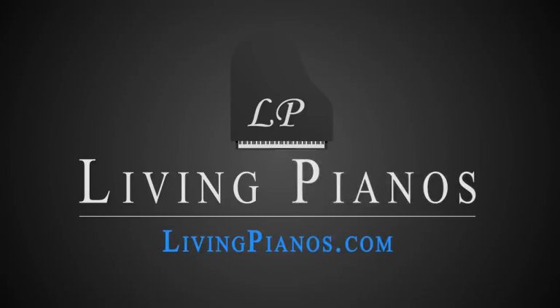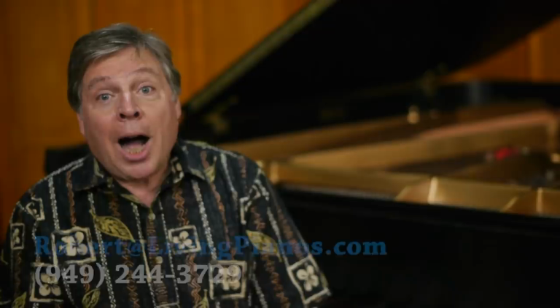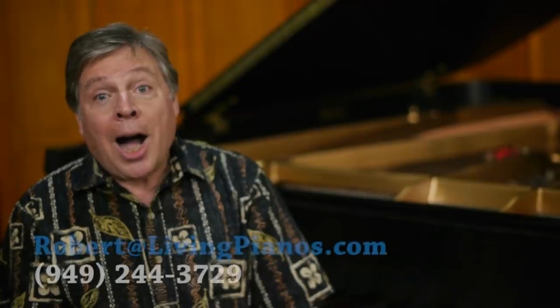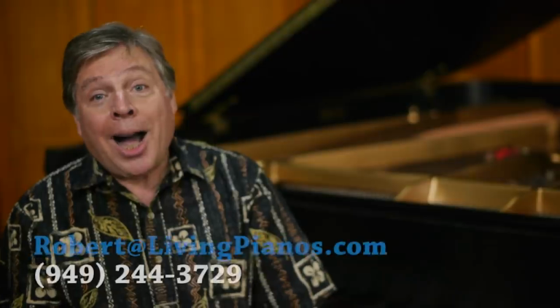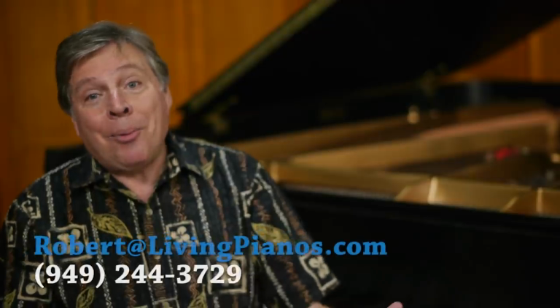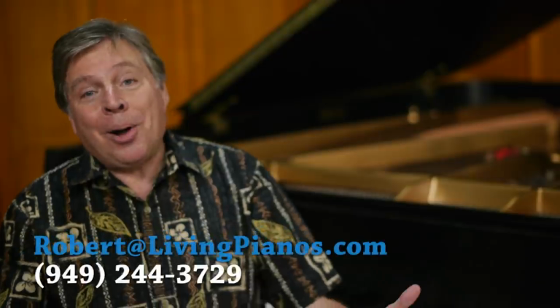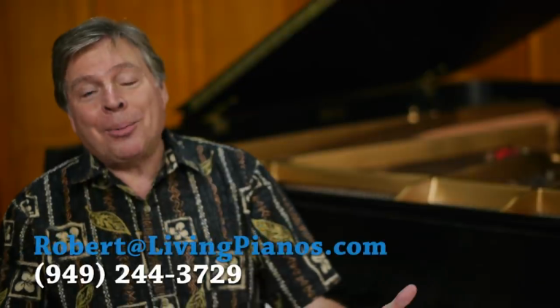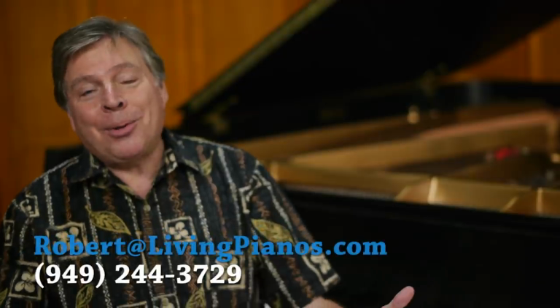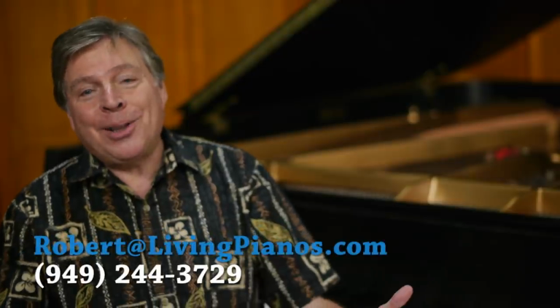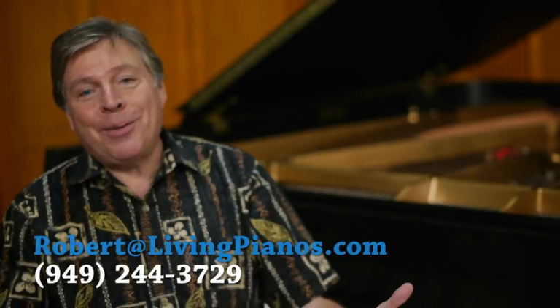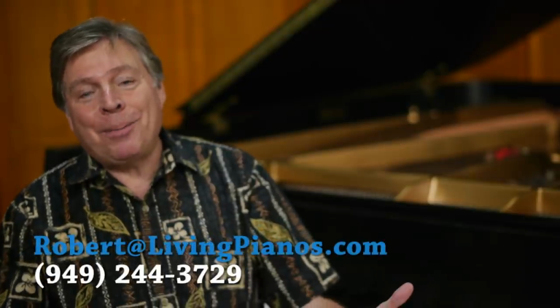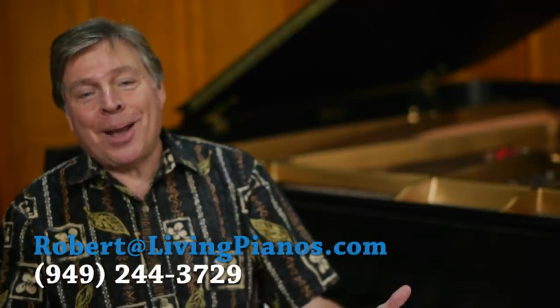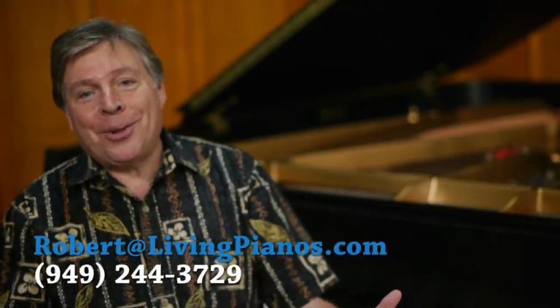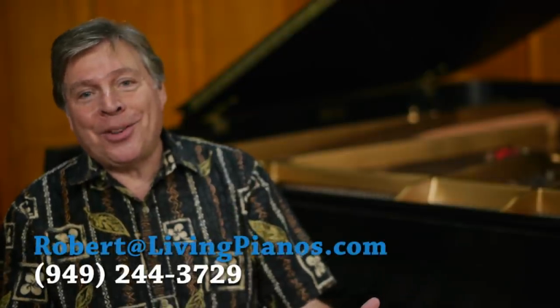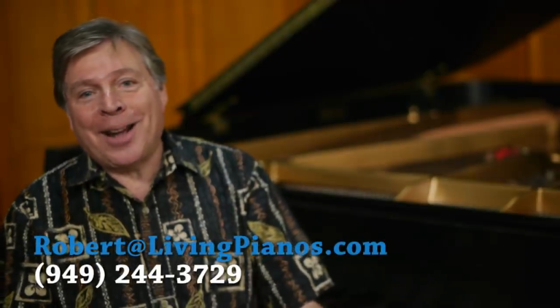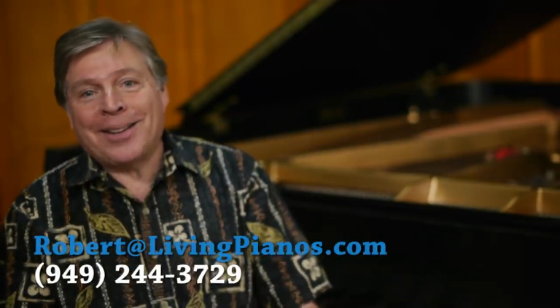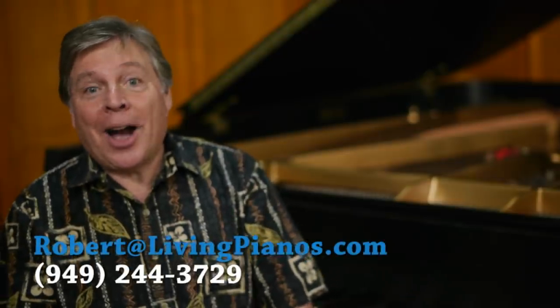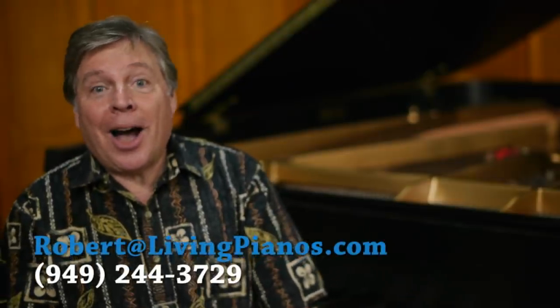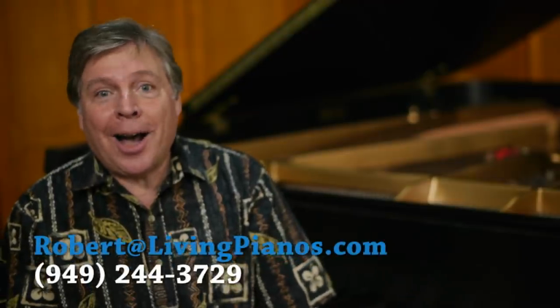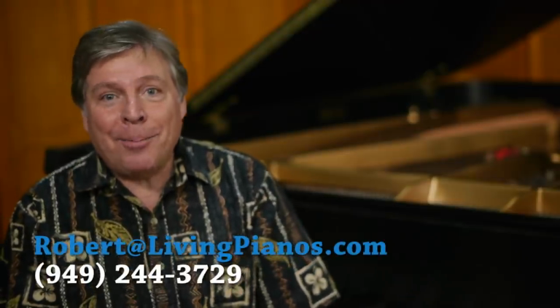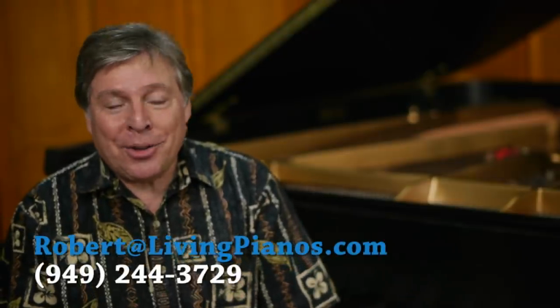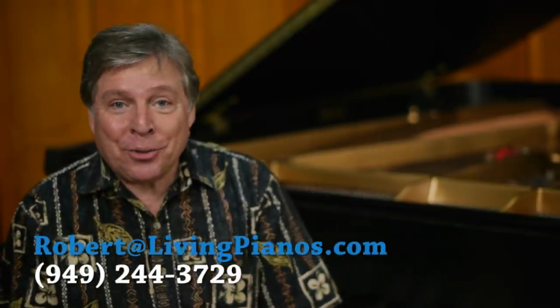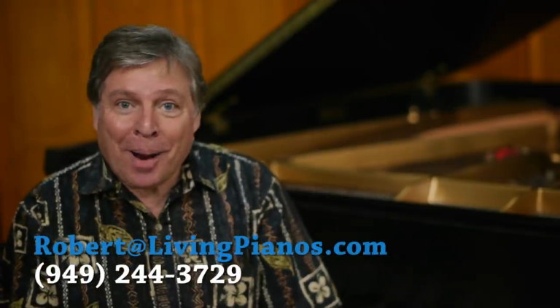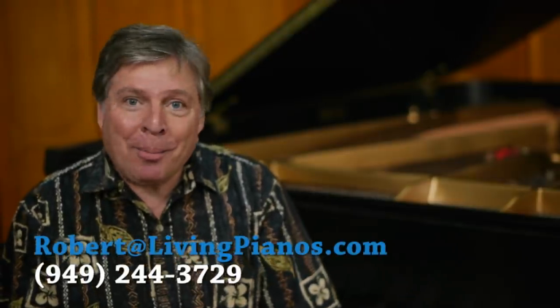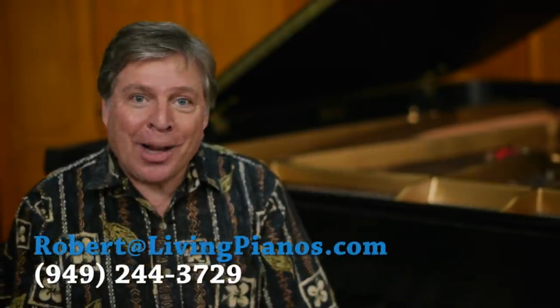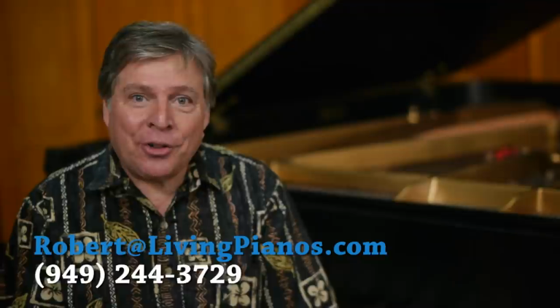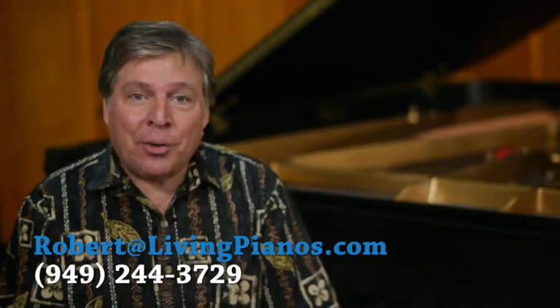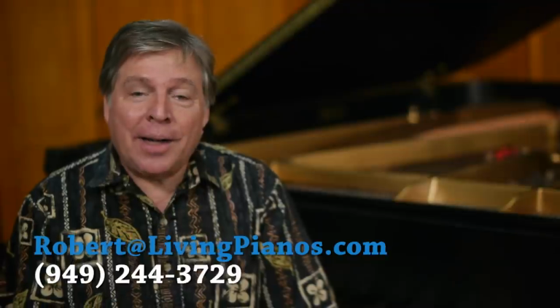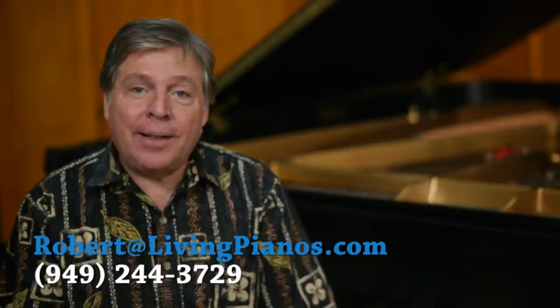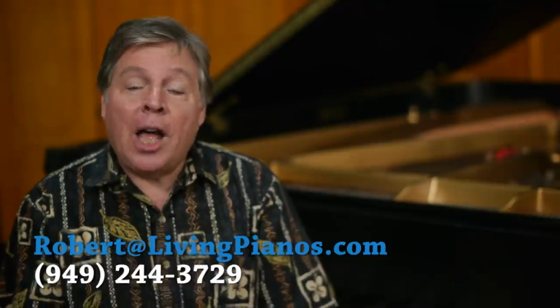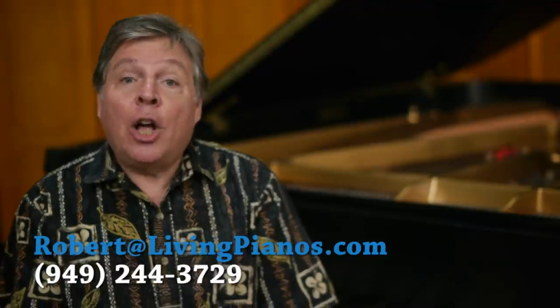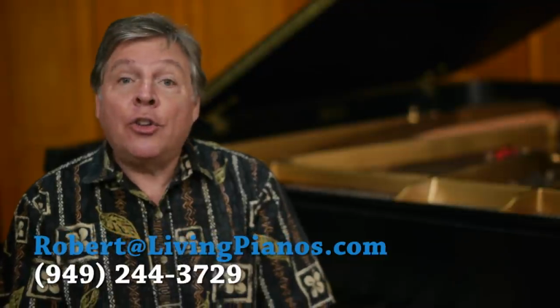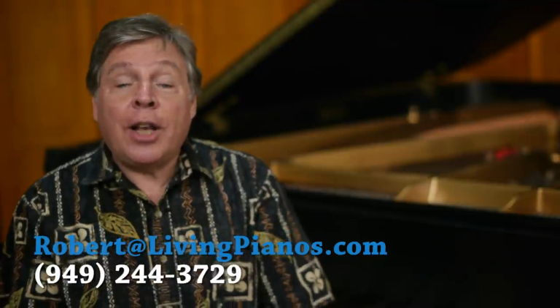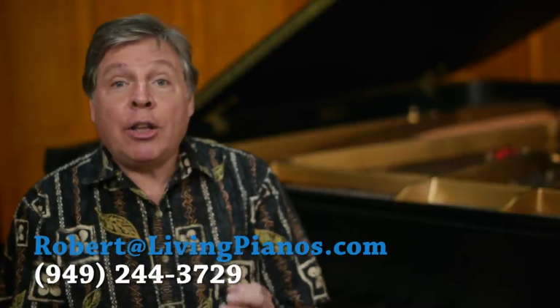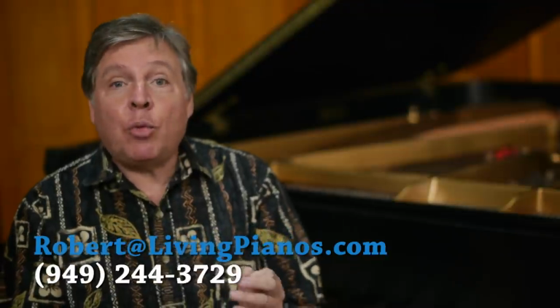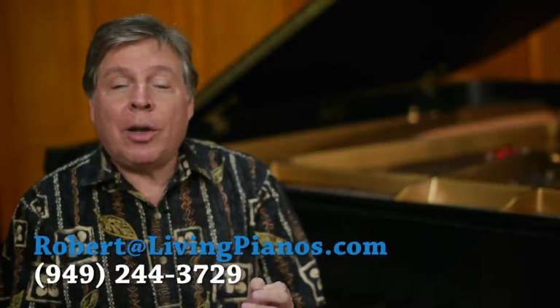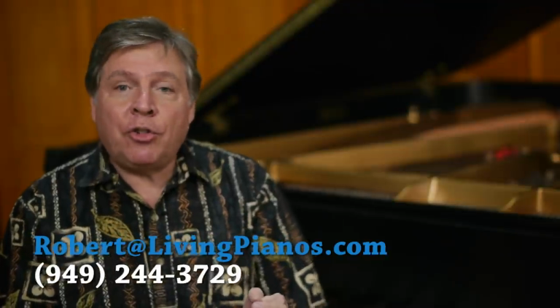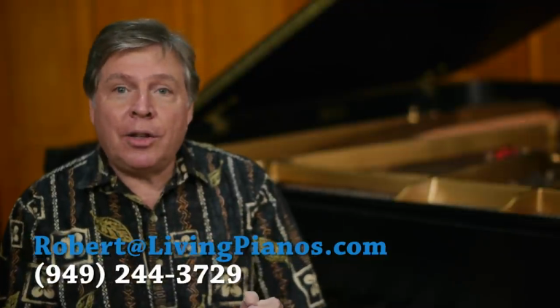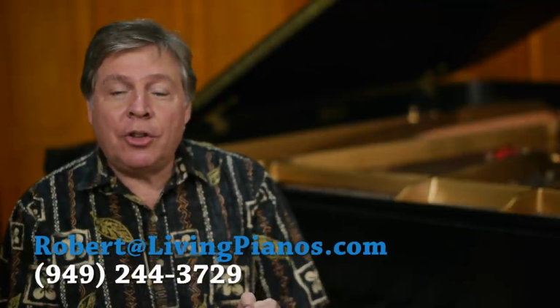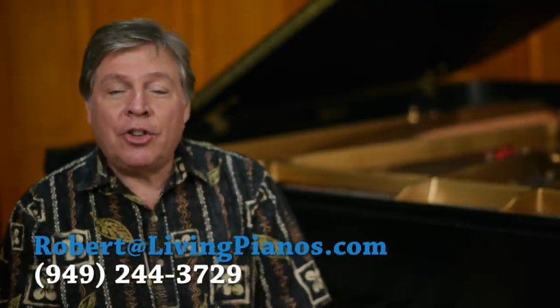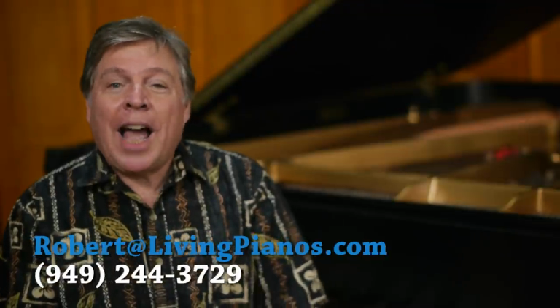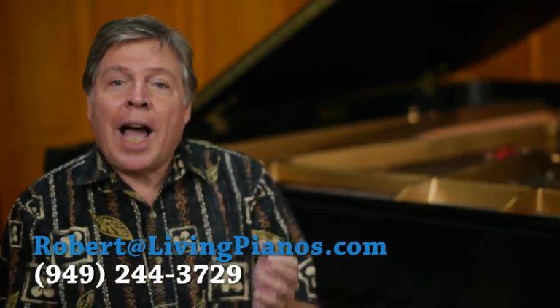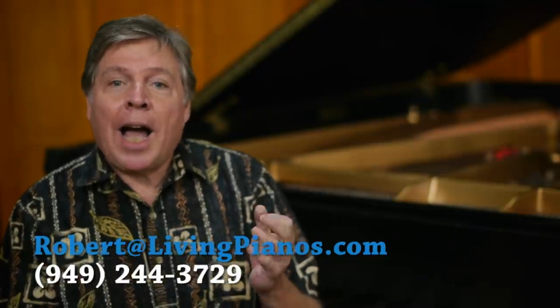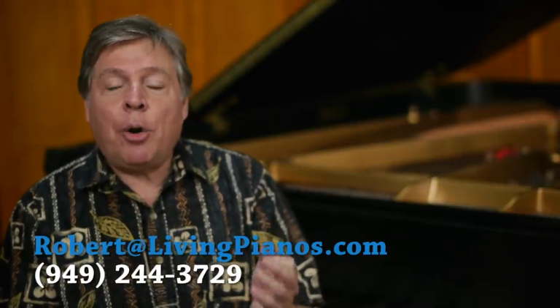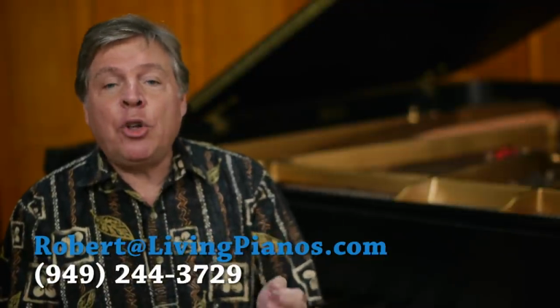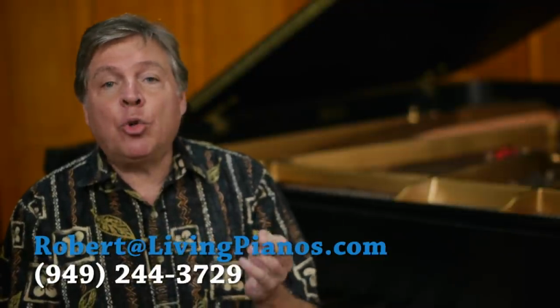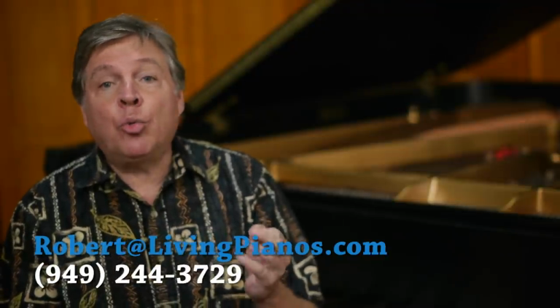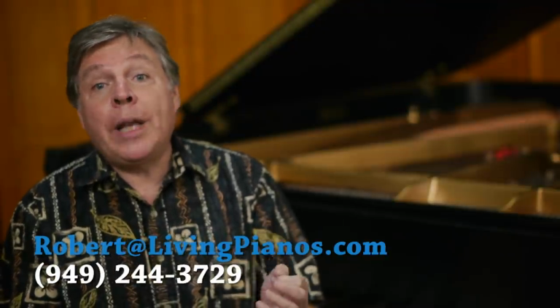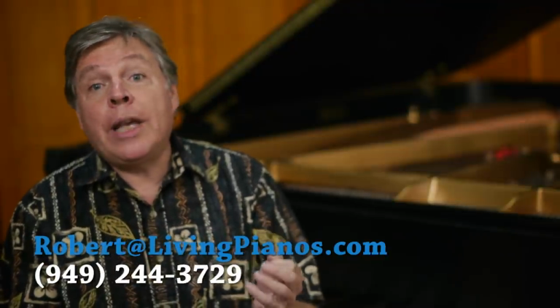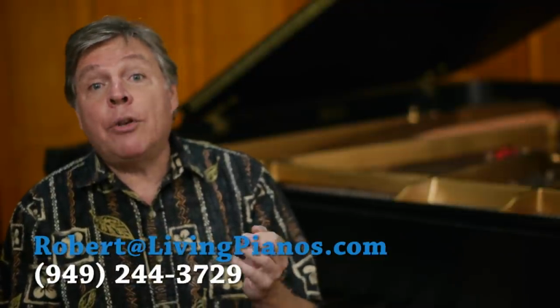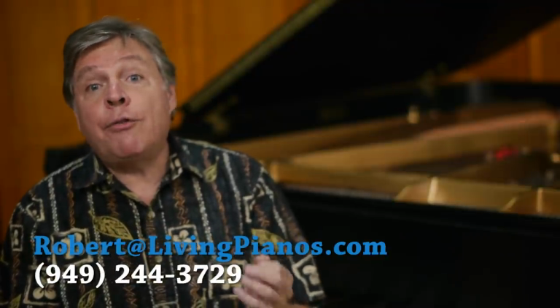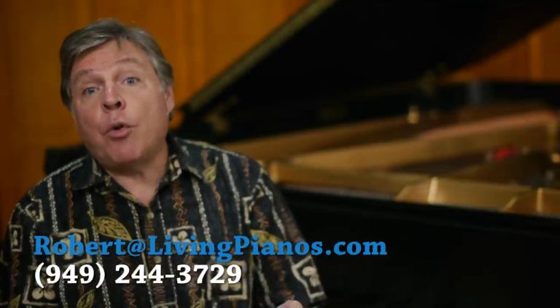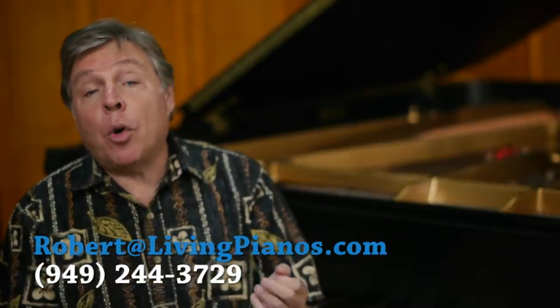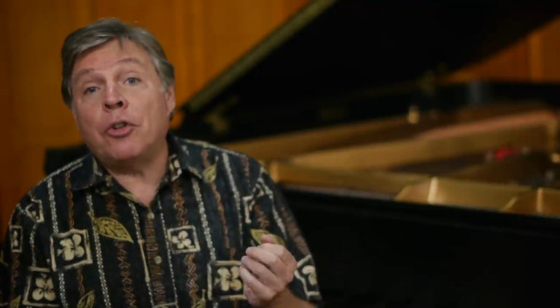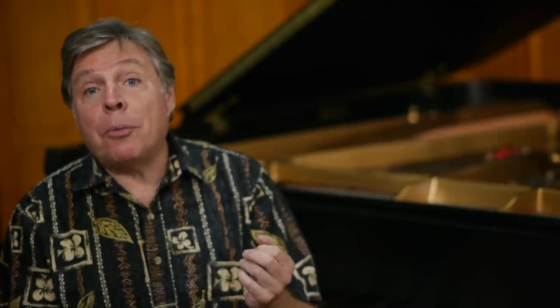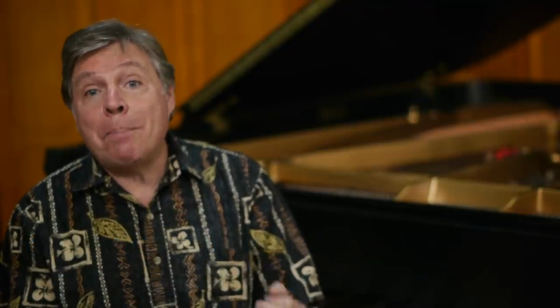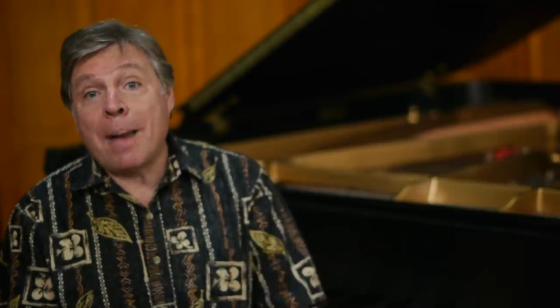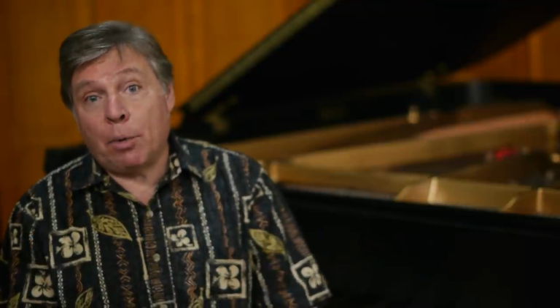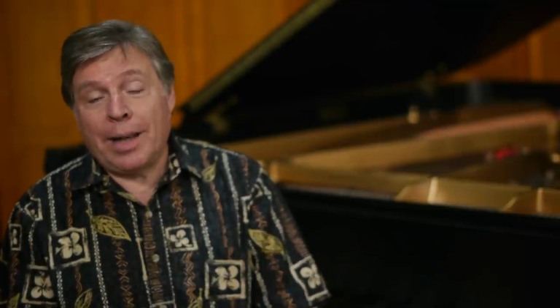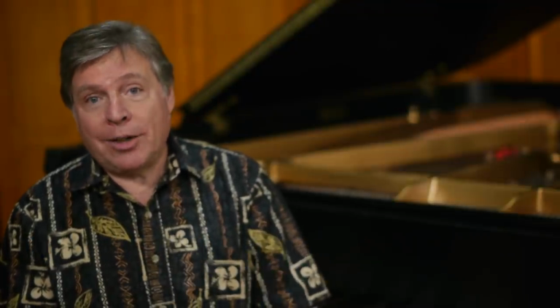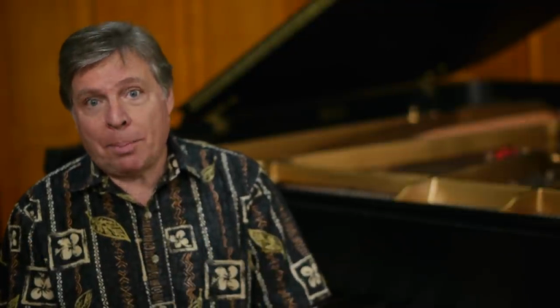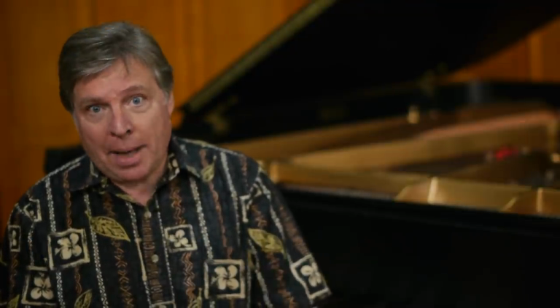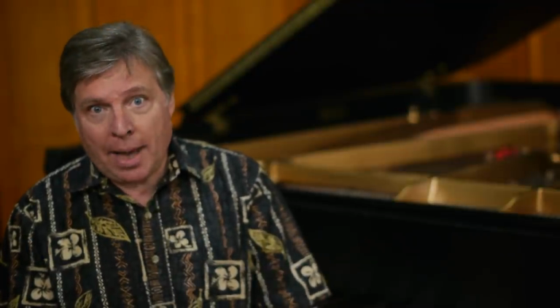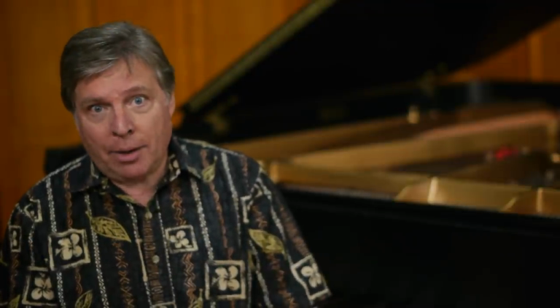Hi, welcome to livingpianos.com. This is Robert Estrin. Today's question is: how do you reinforce memory at the piano?